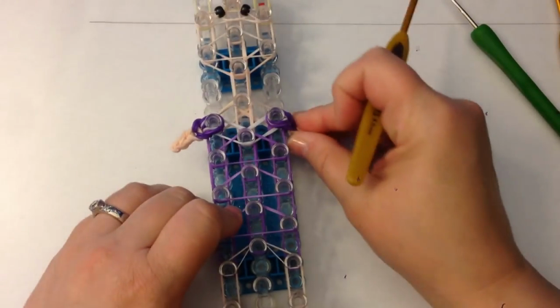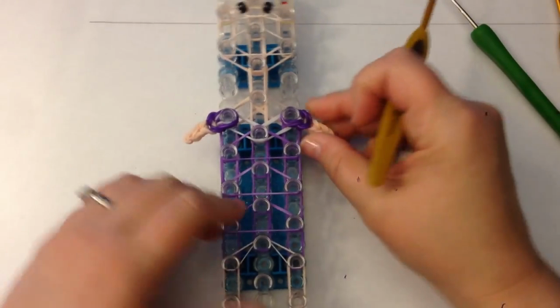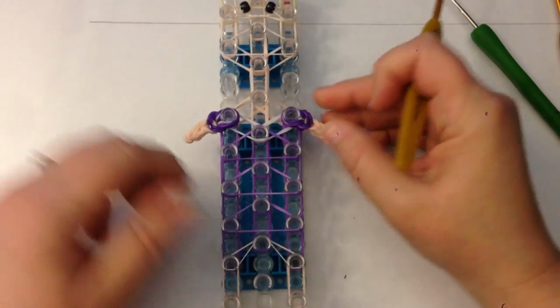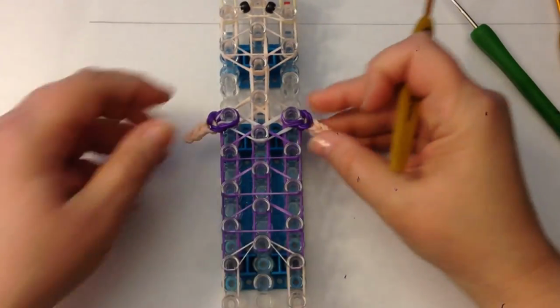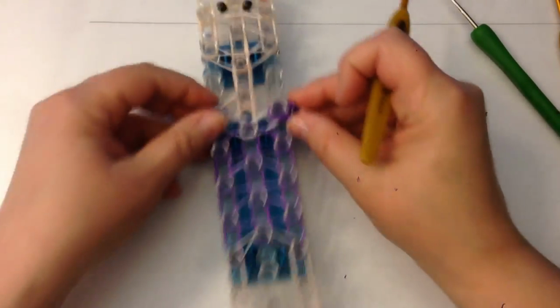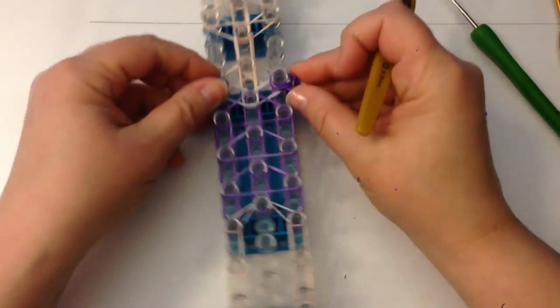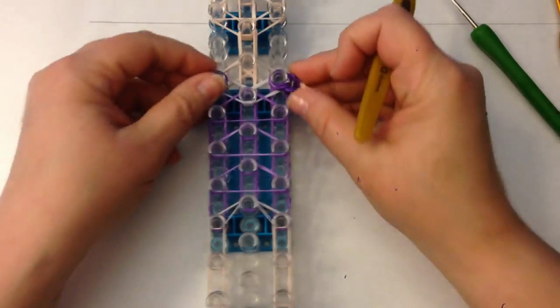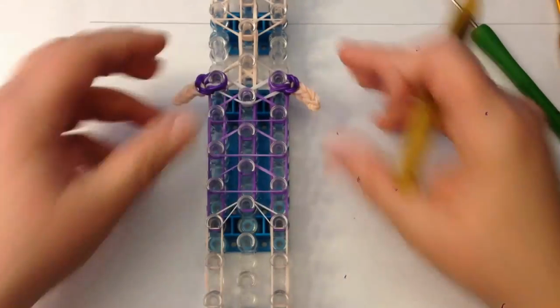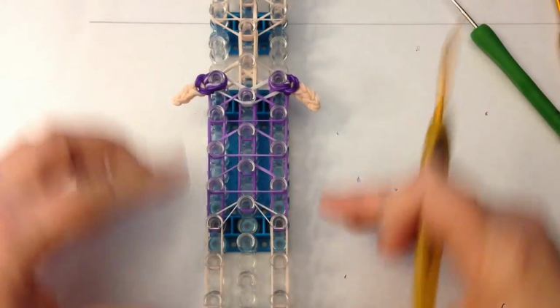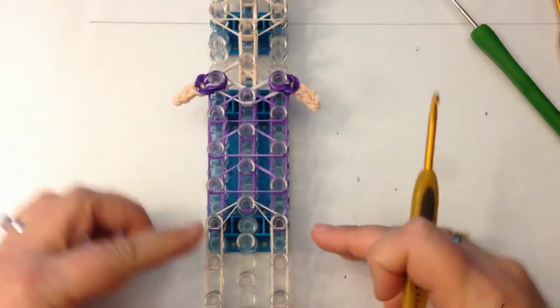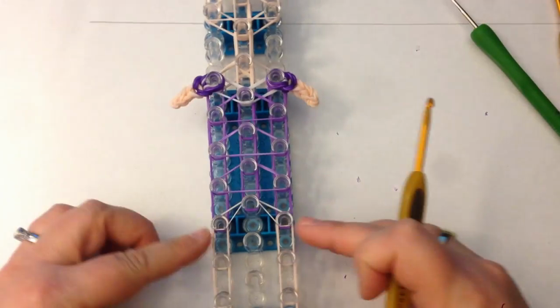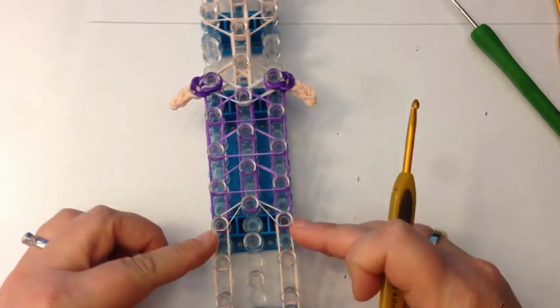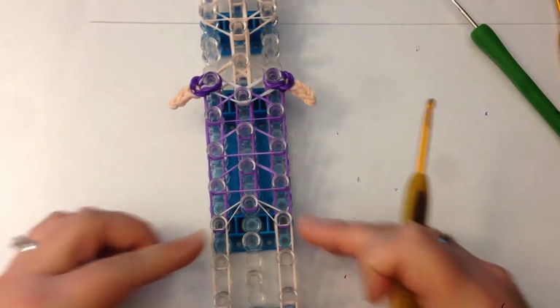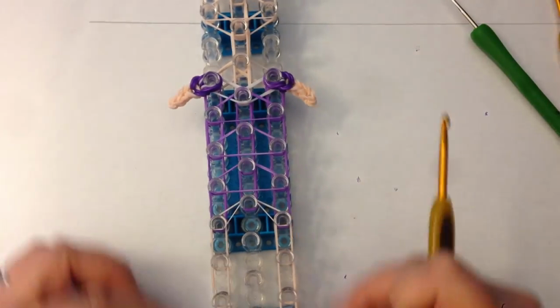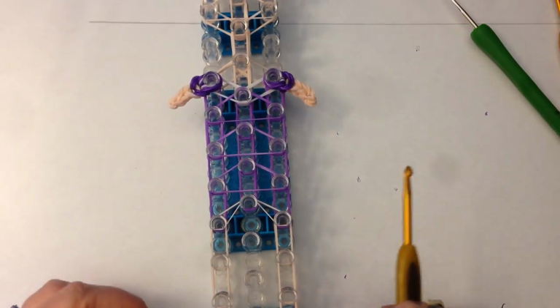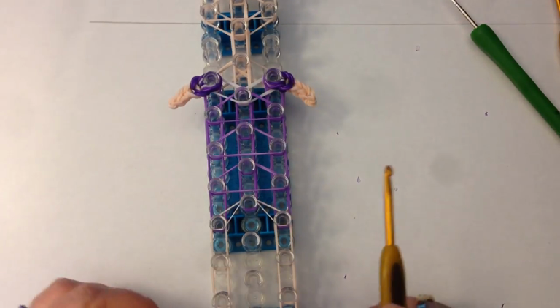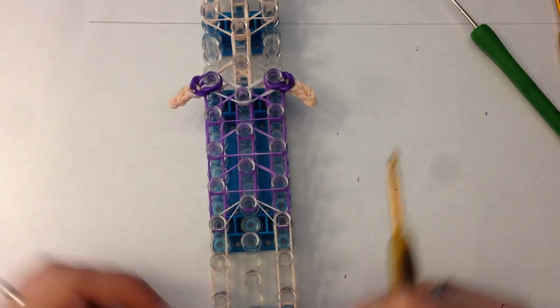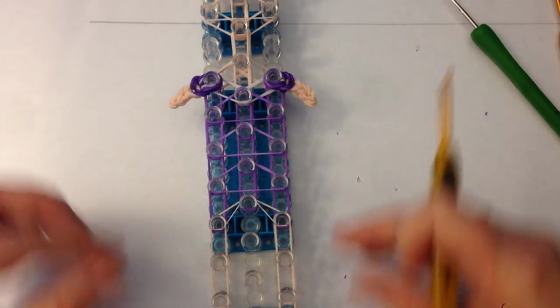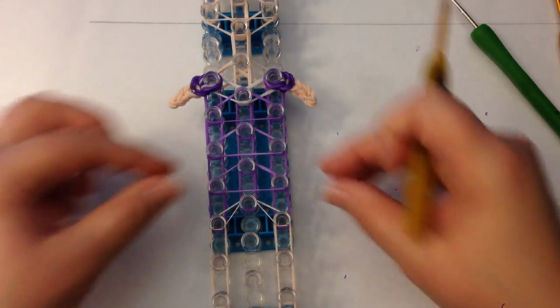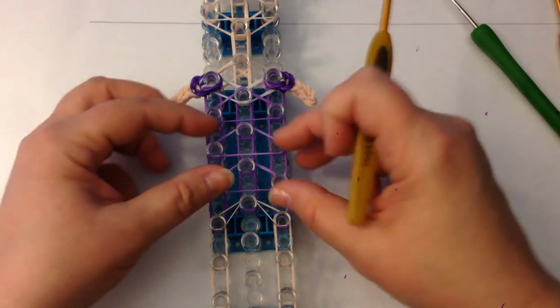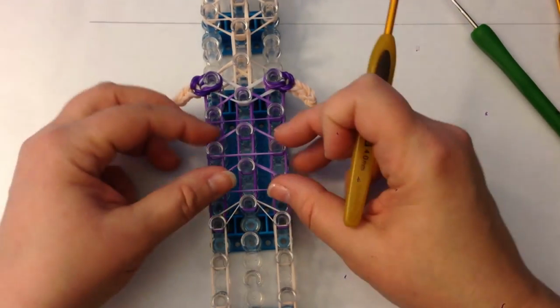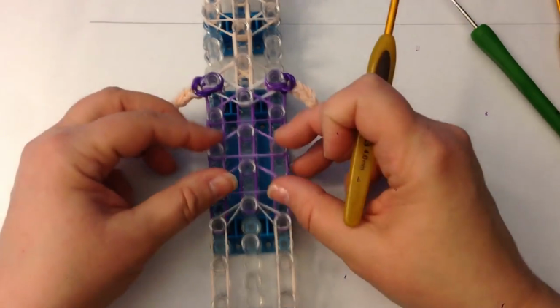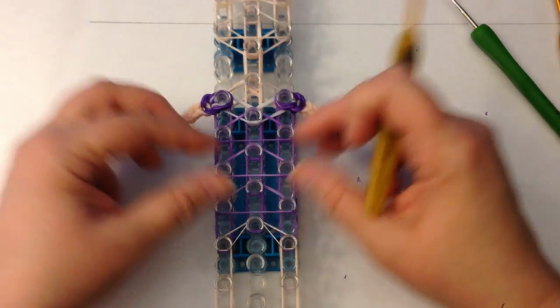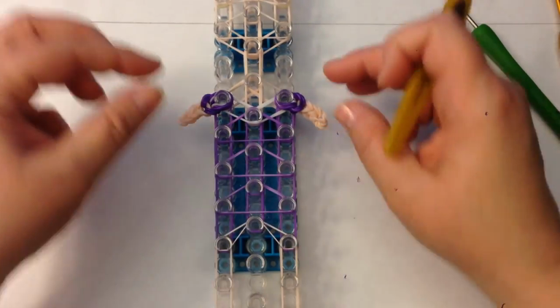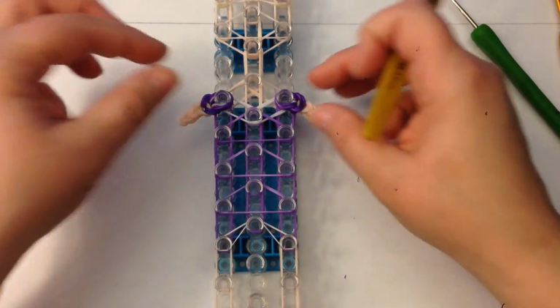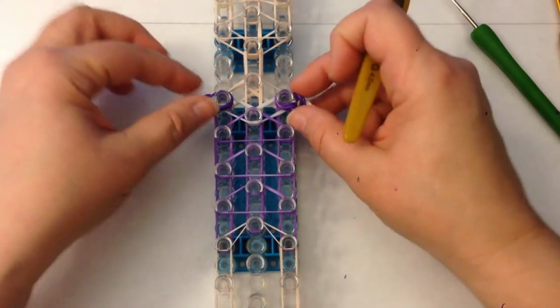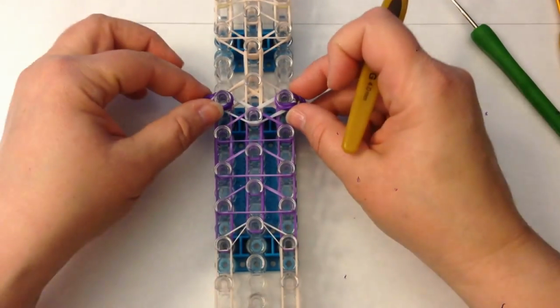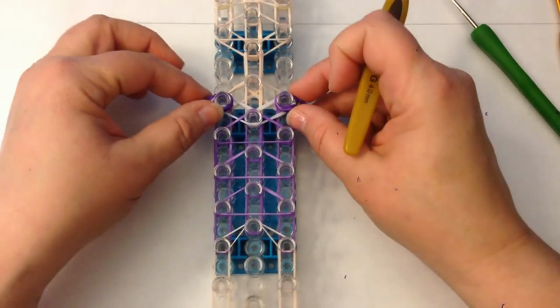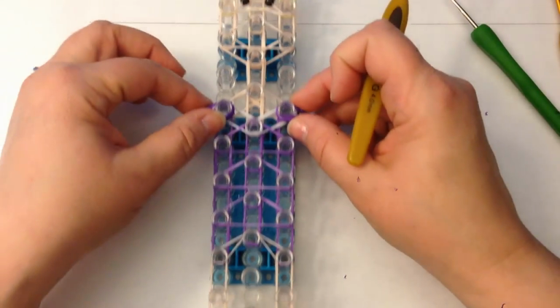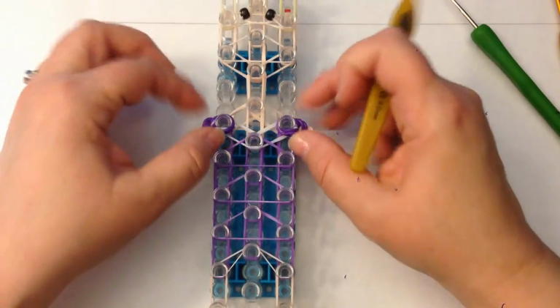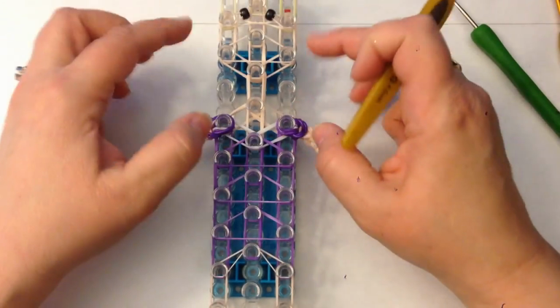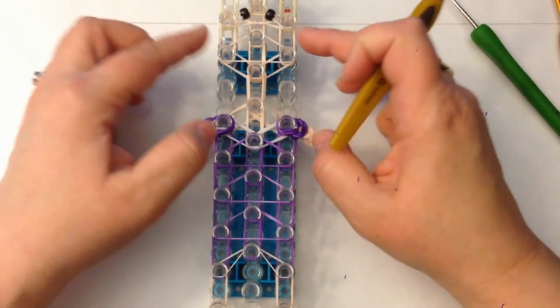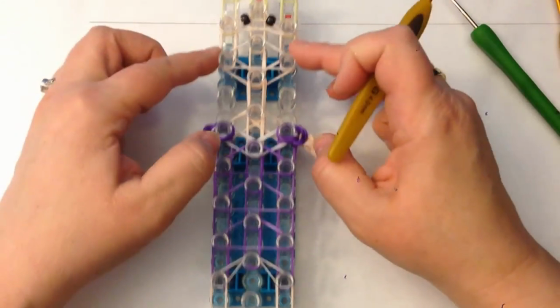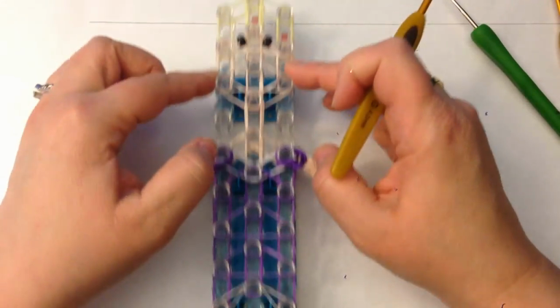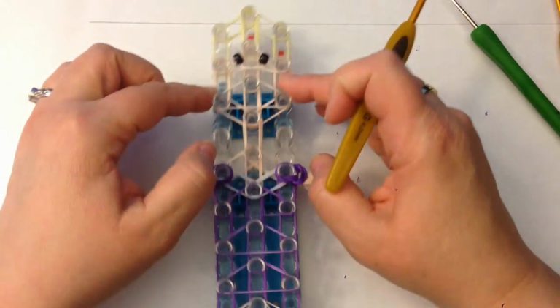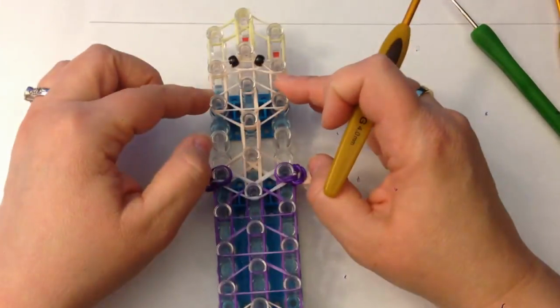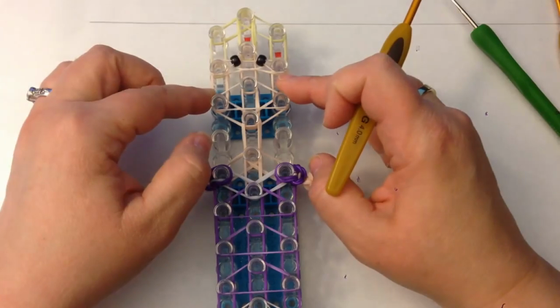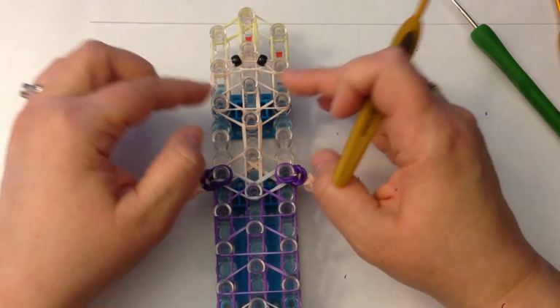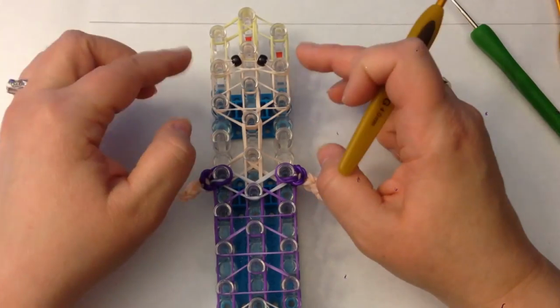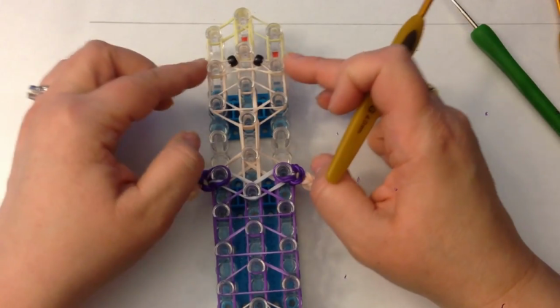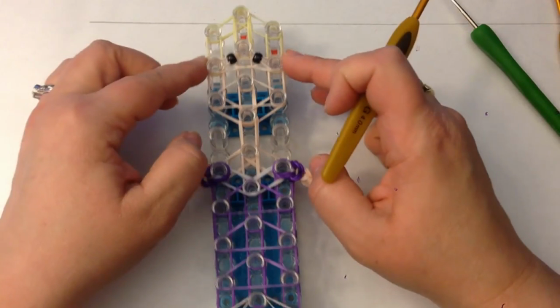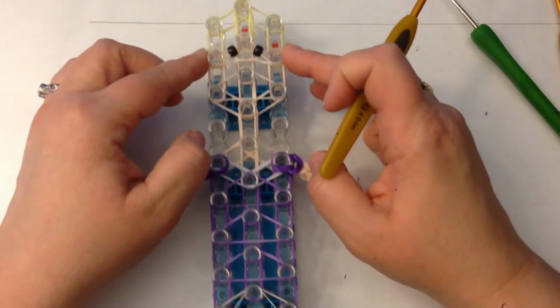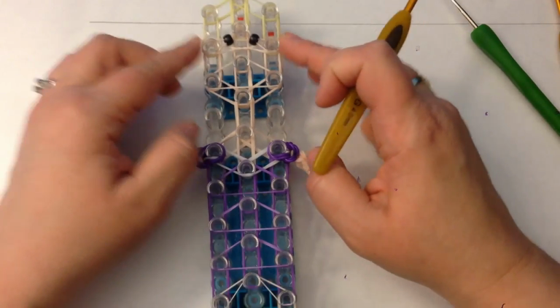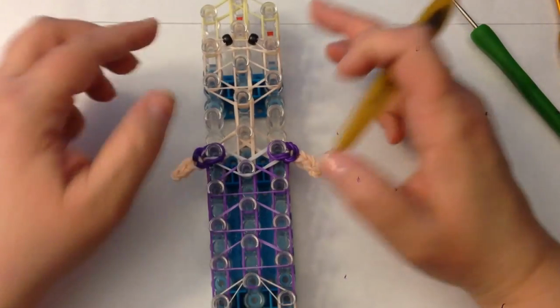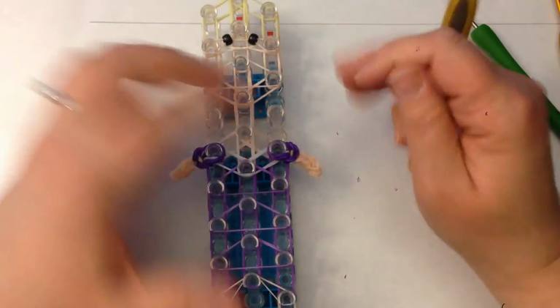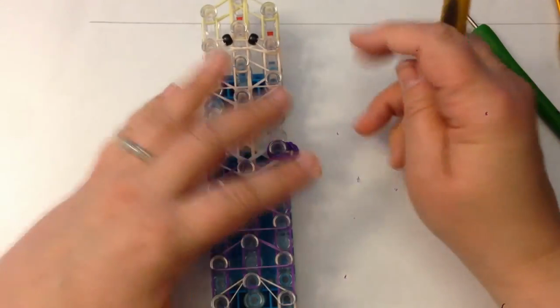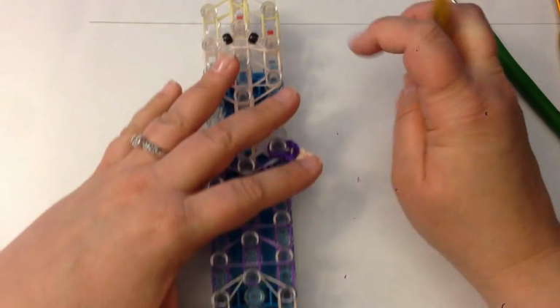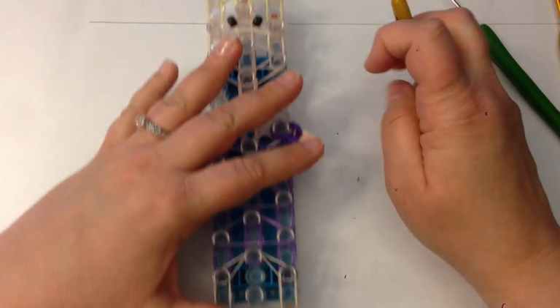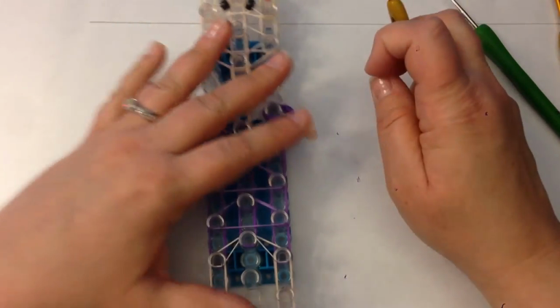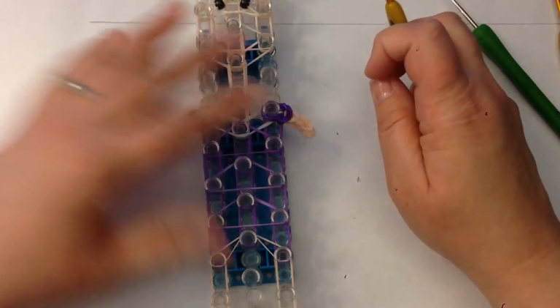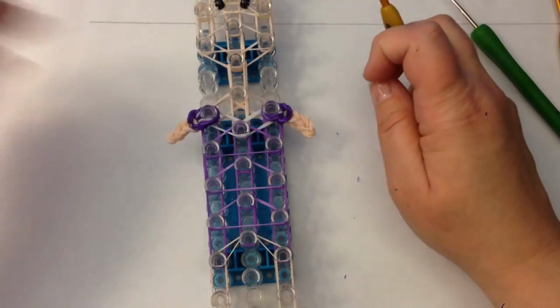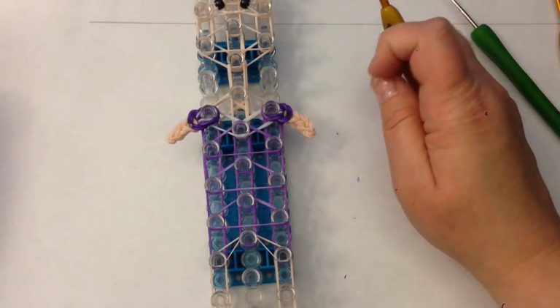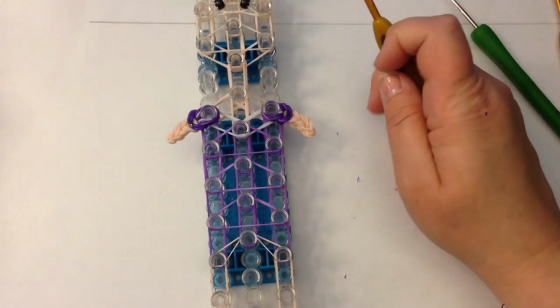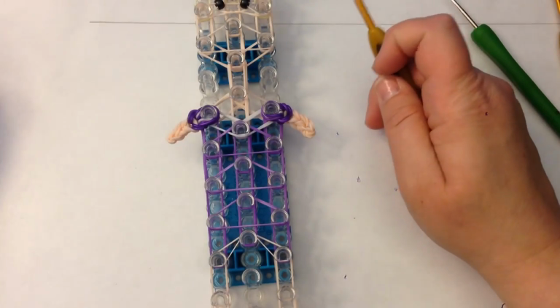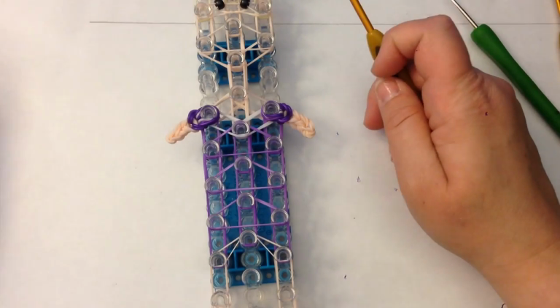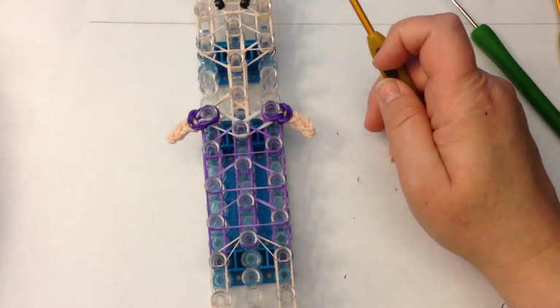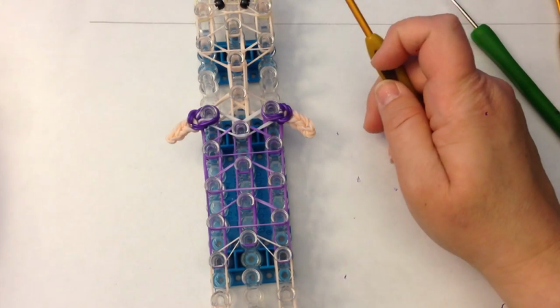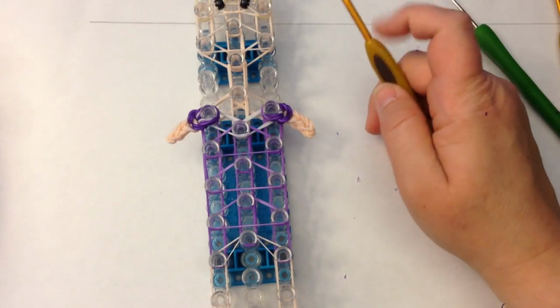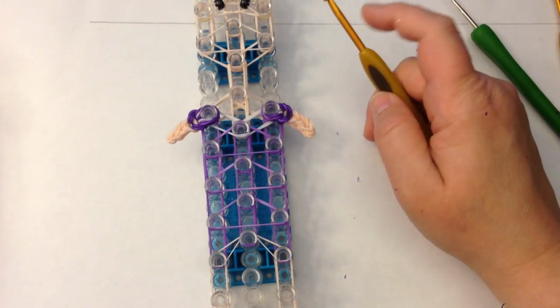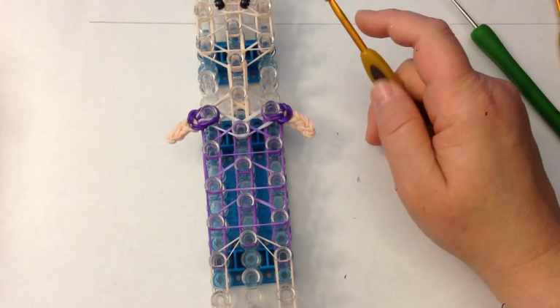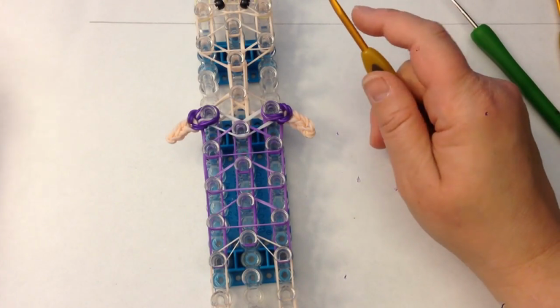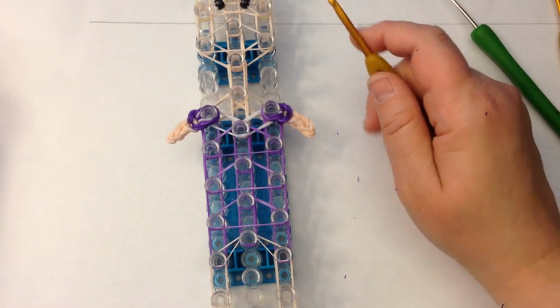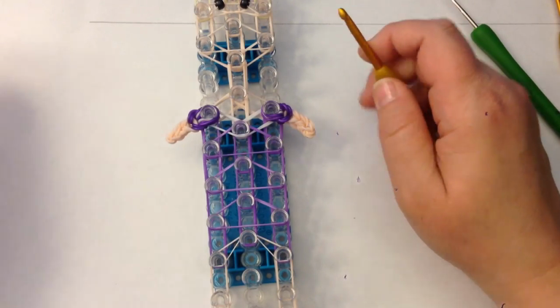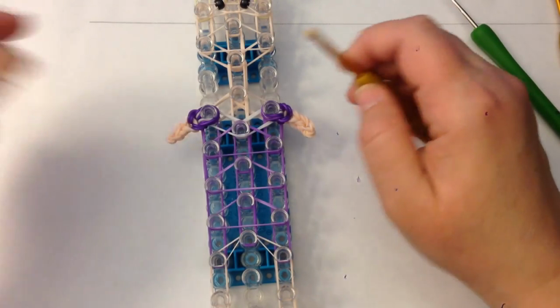So we've done legs, shoes, crossovers, arms, crossovers for the face, and eyes. I'd say we need to work on her hair.